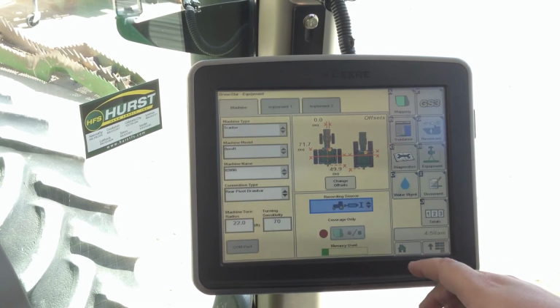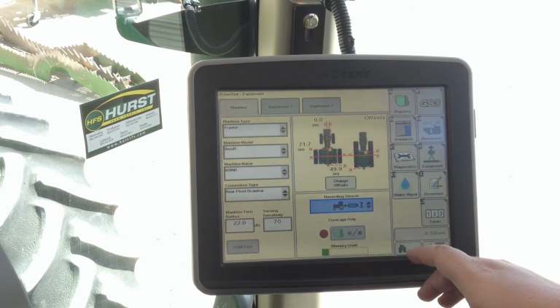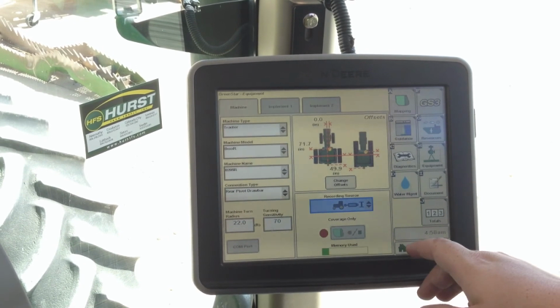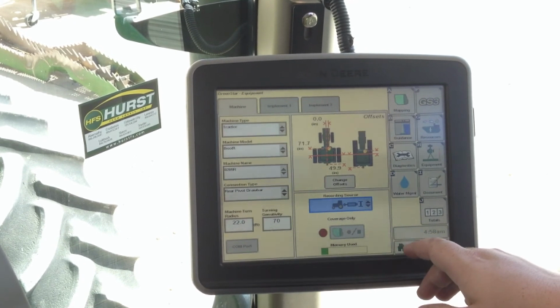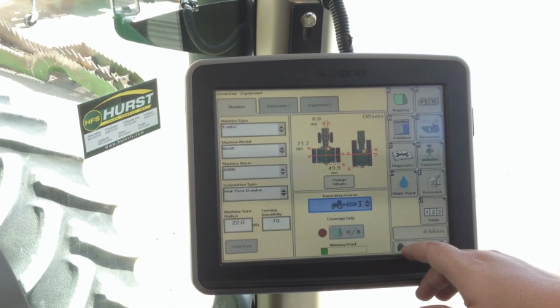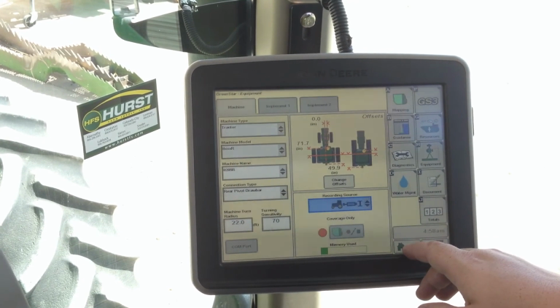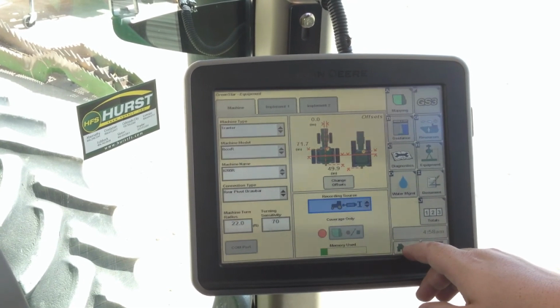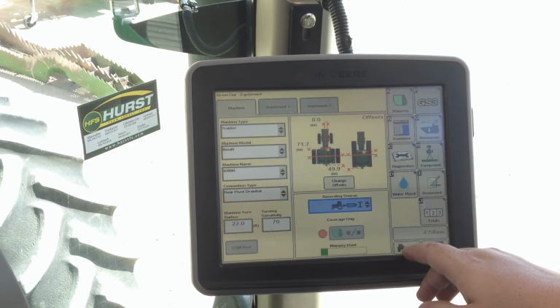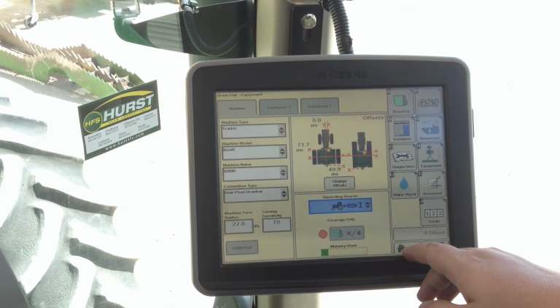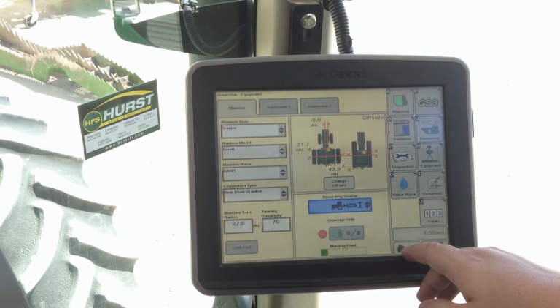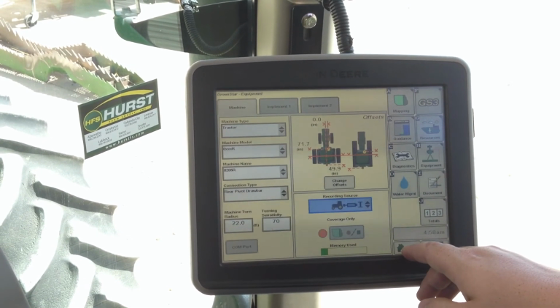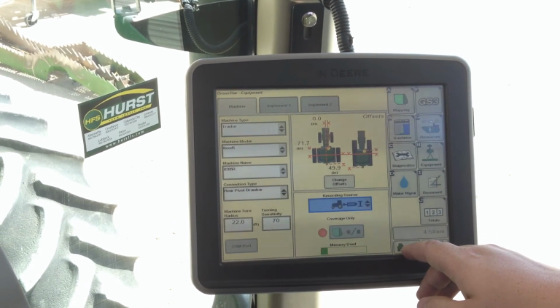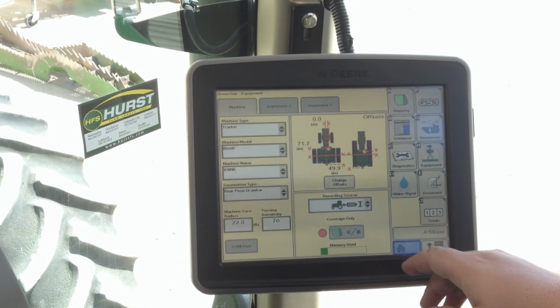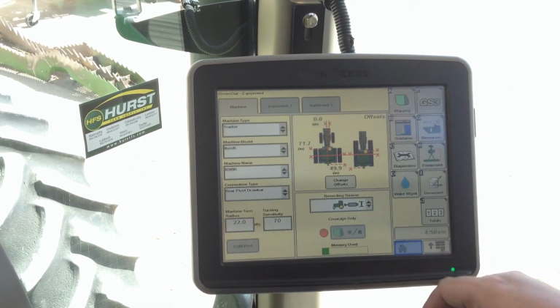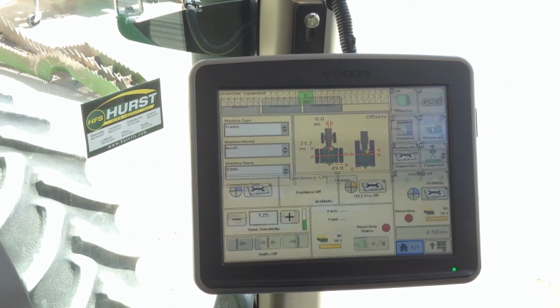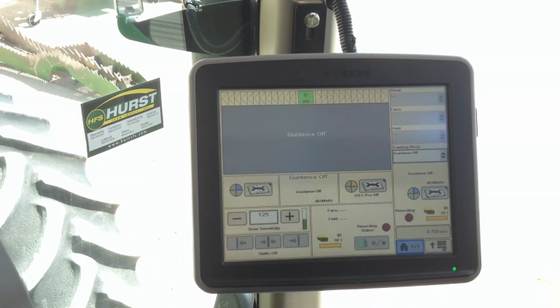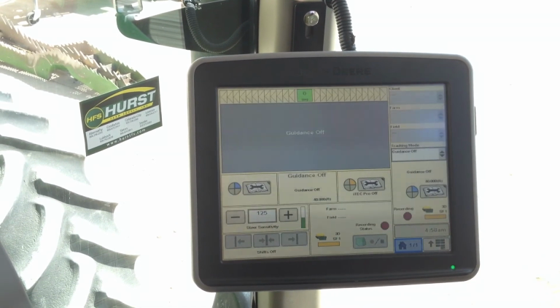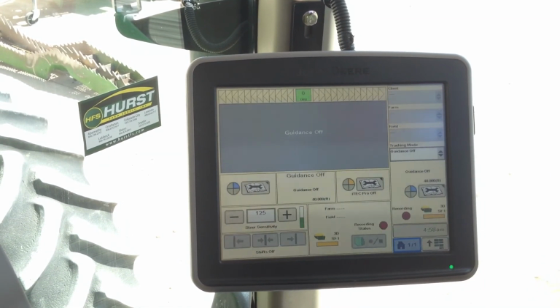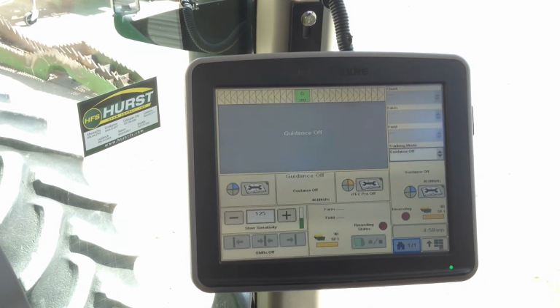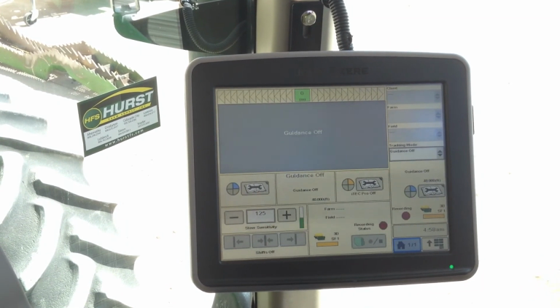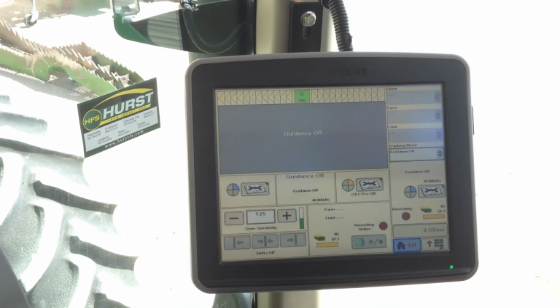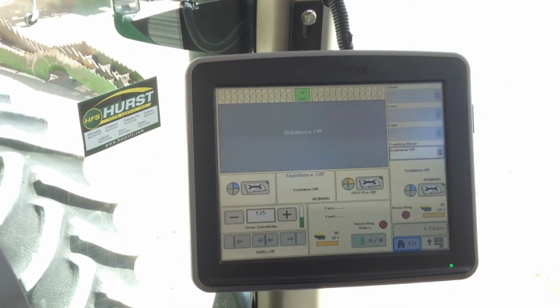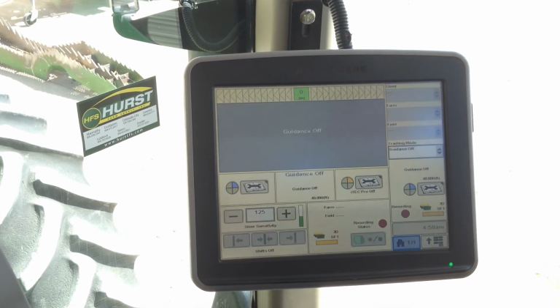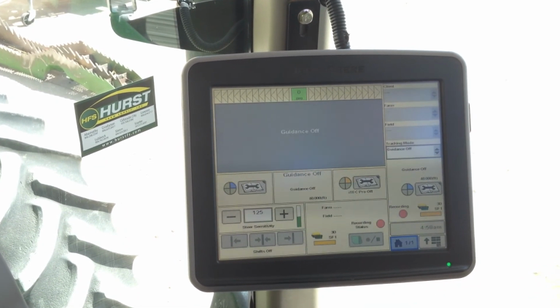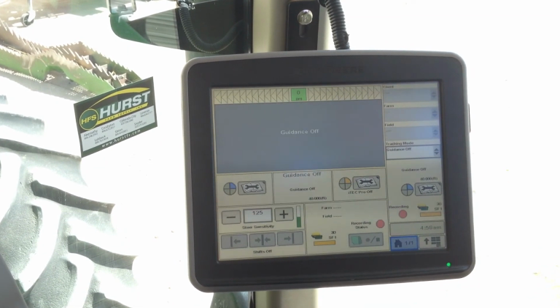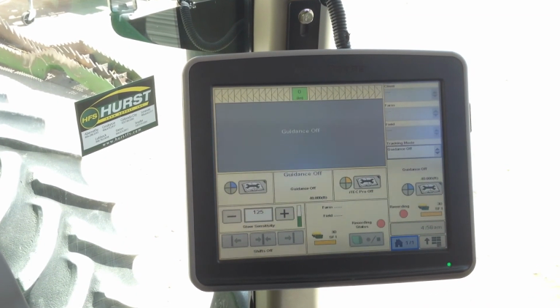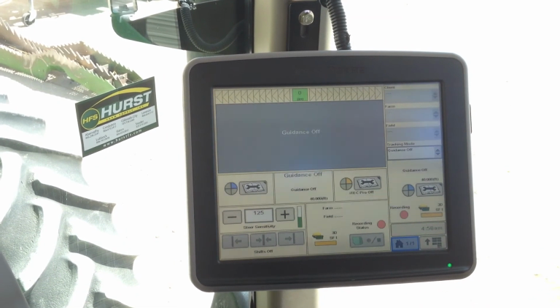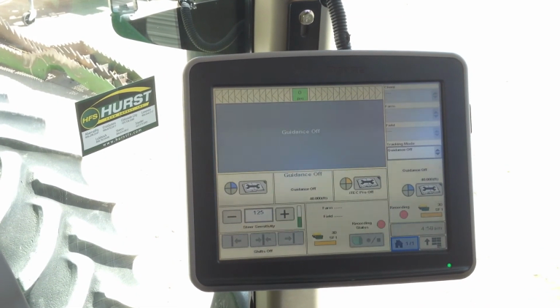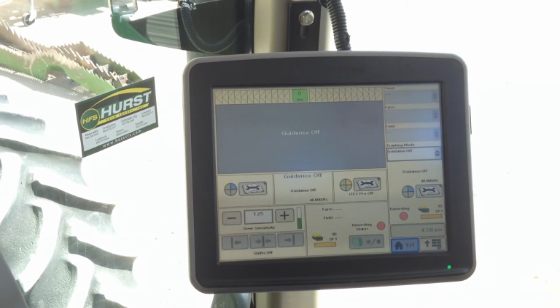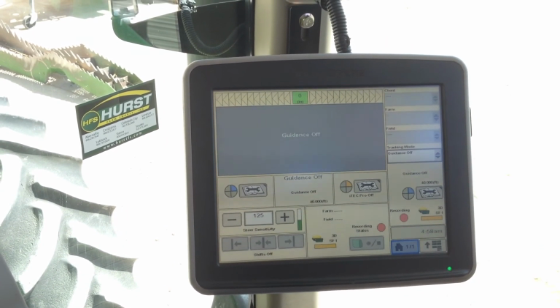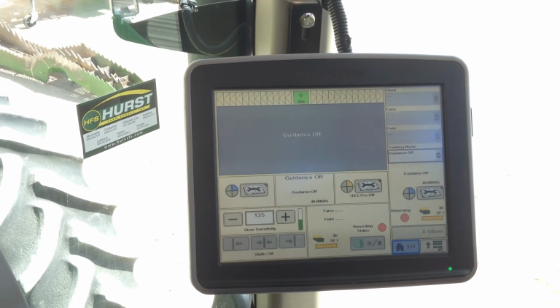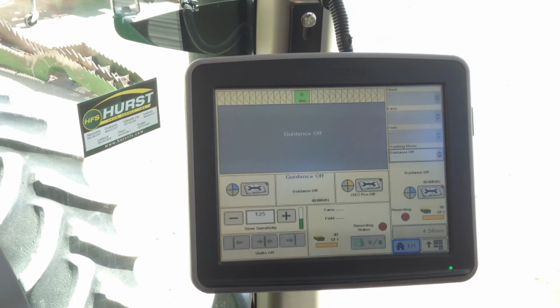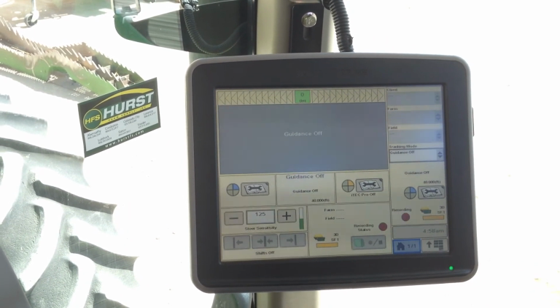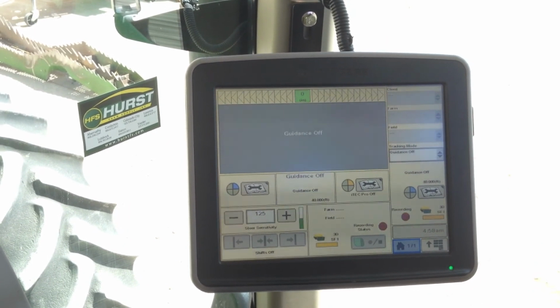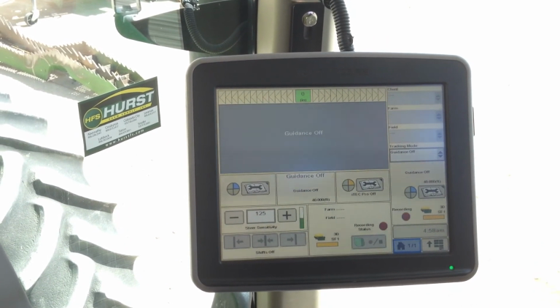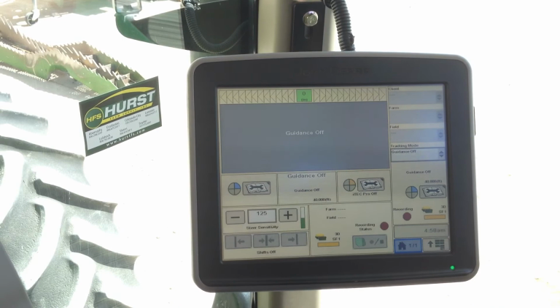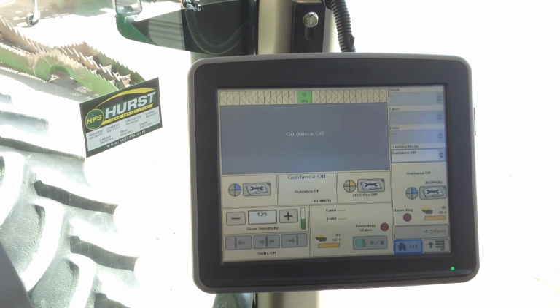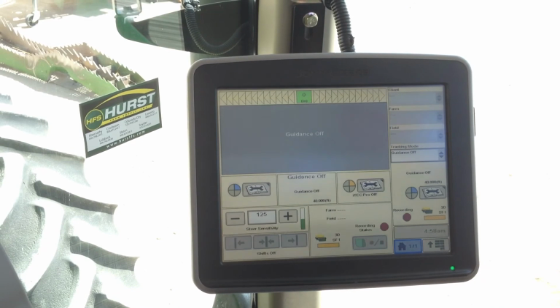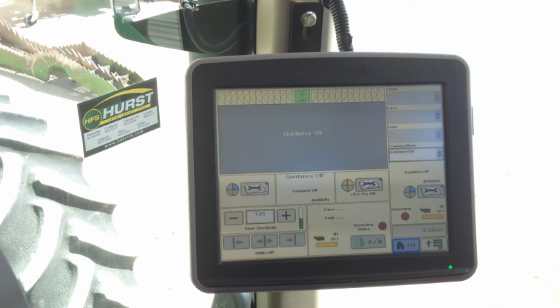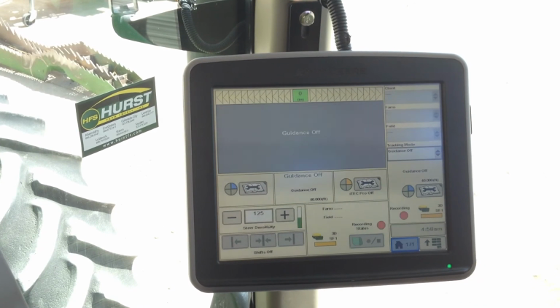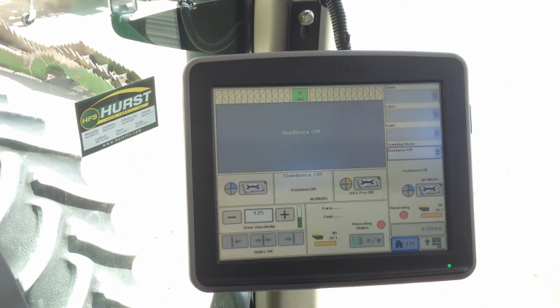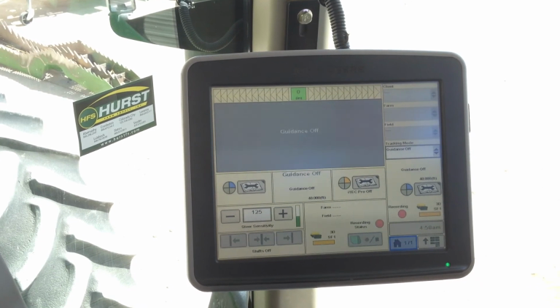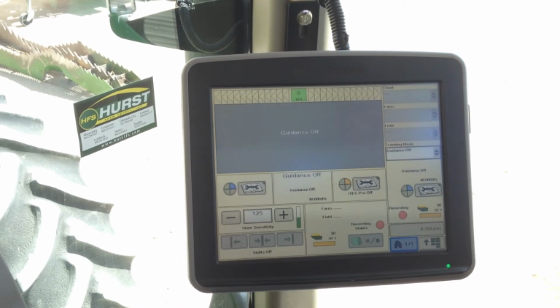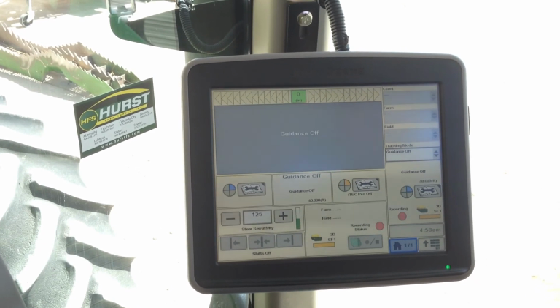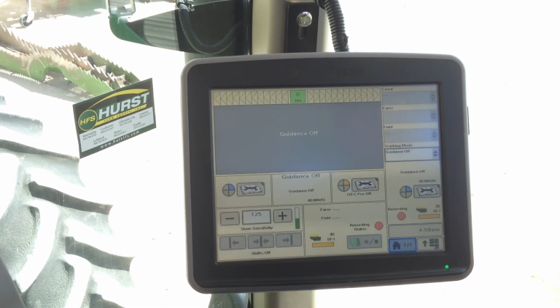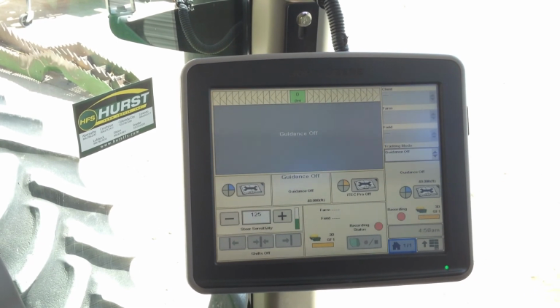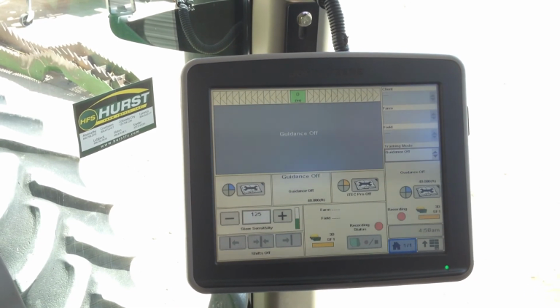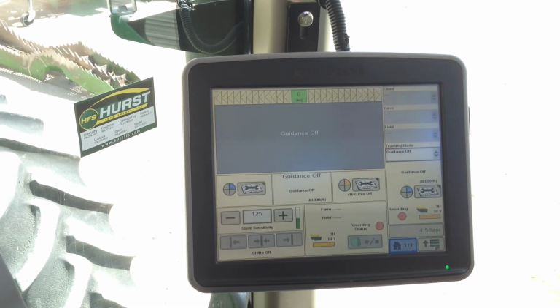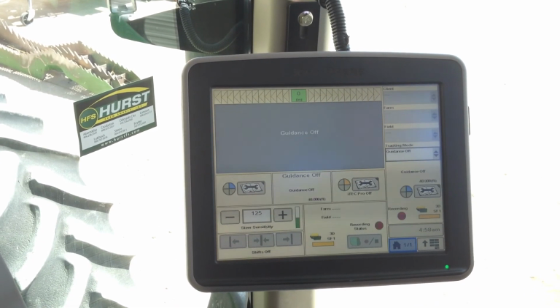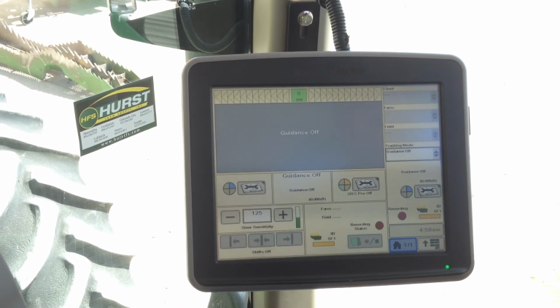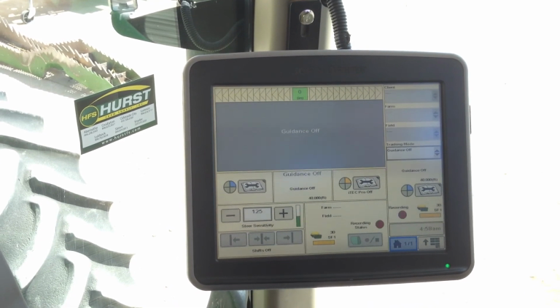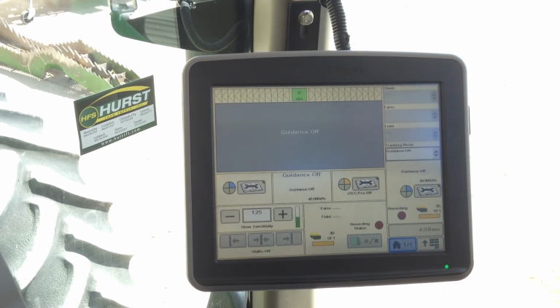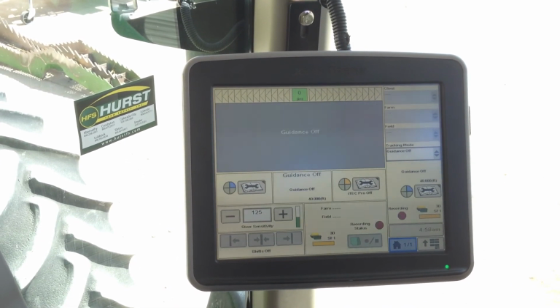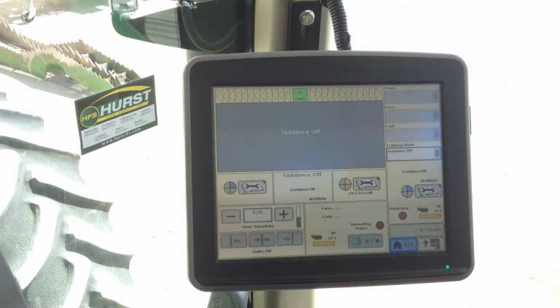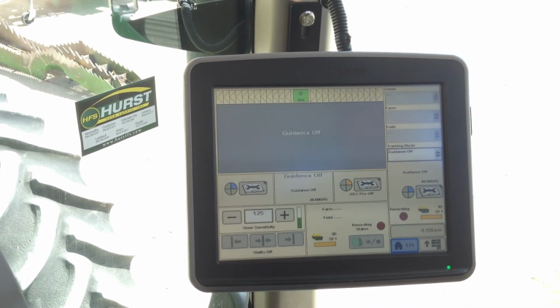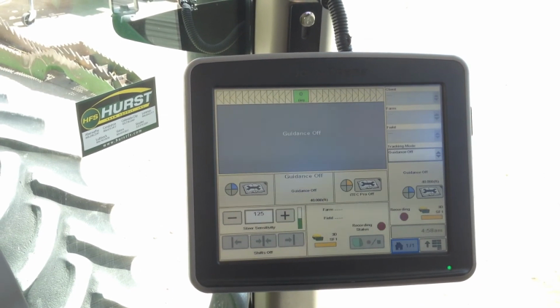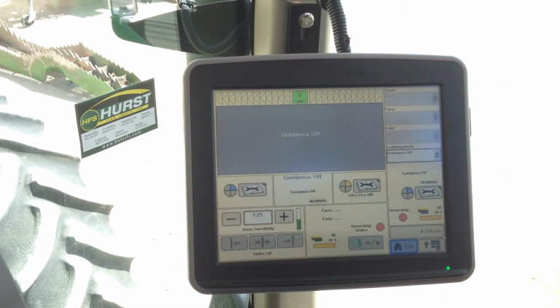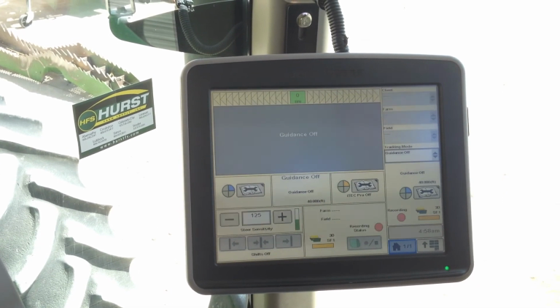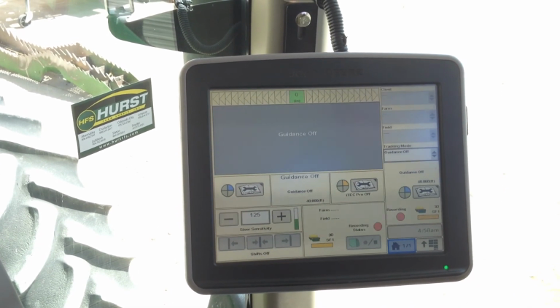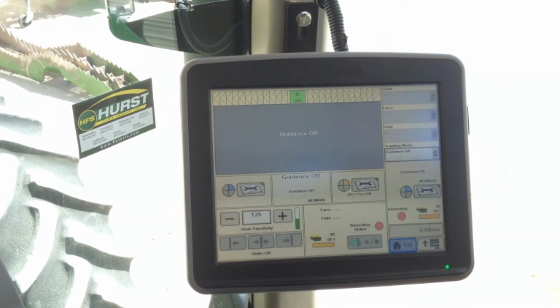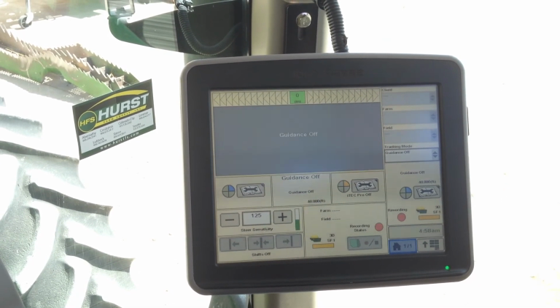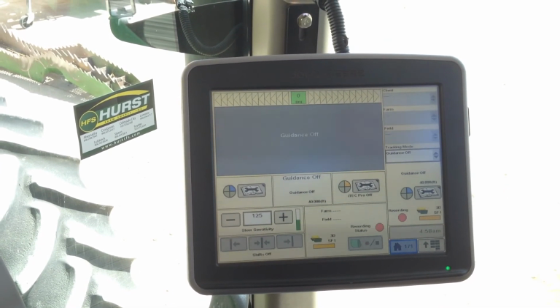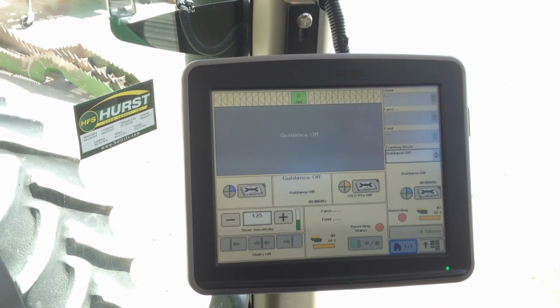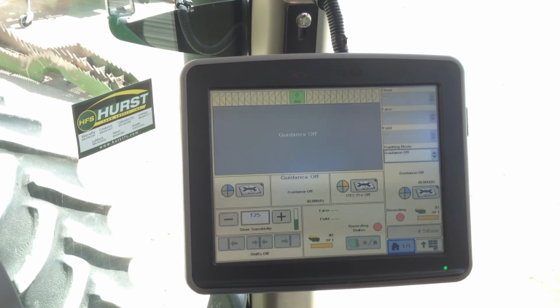We will come back to the home page. And that is how you get it all set up. Thanks for tuning in to Hearst Farm Supplies Integrated Solutions Autotrack Basics Lesson 2.